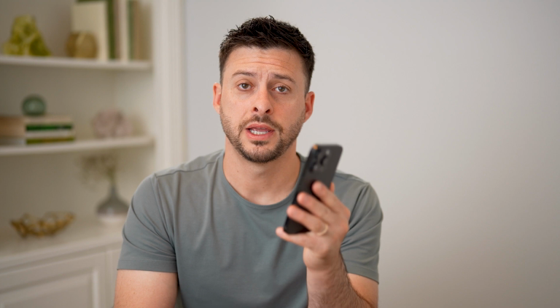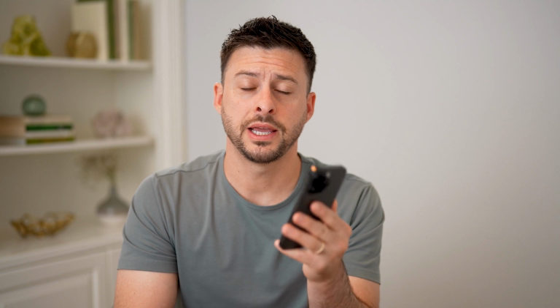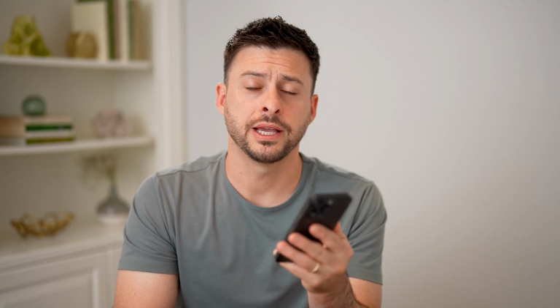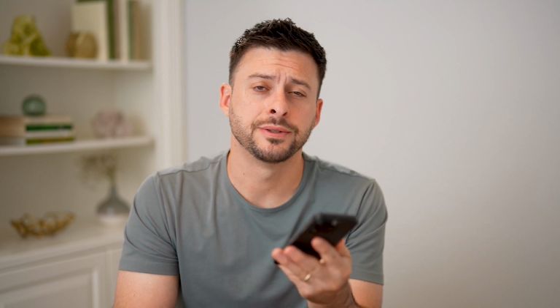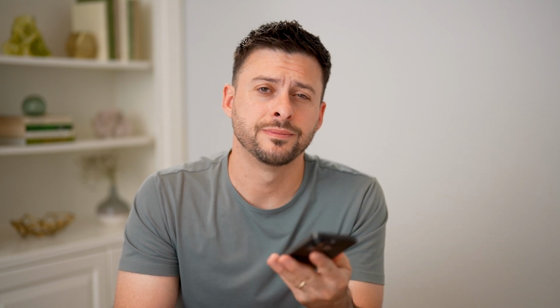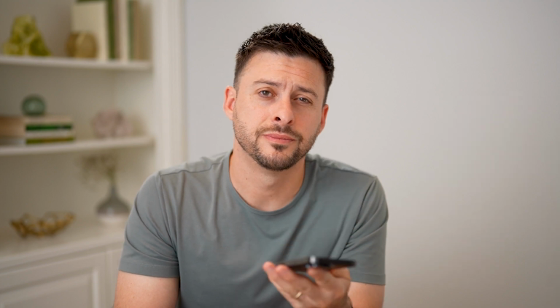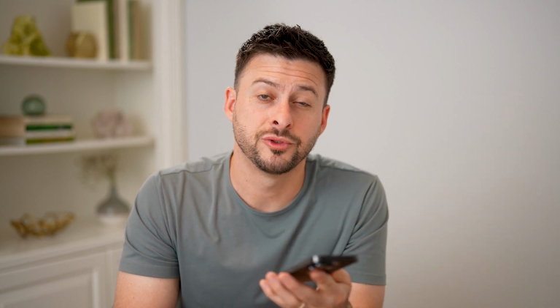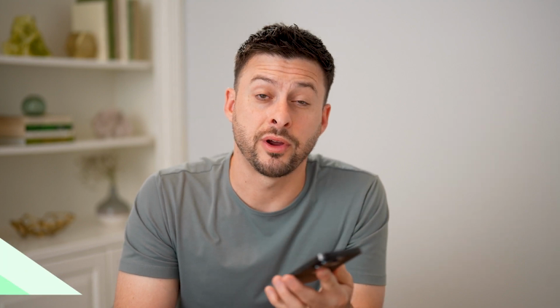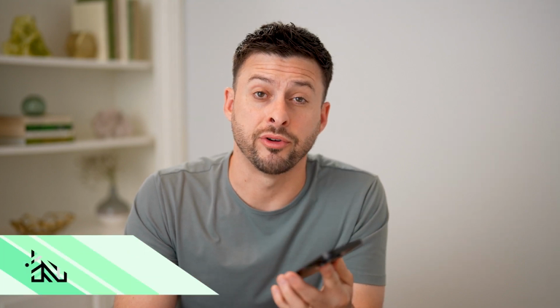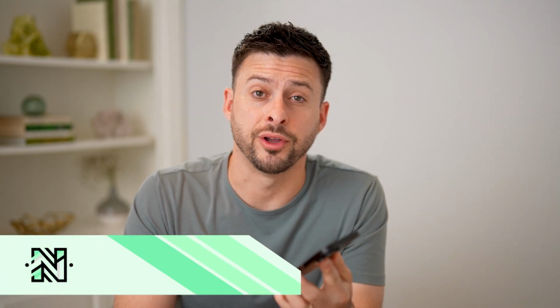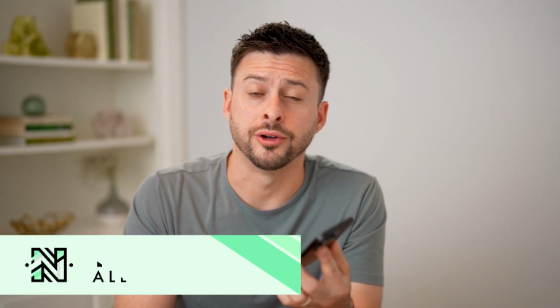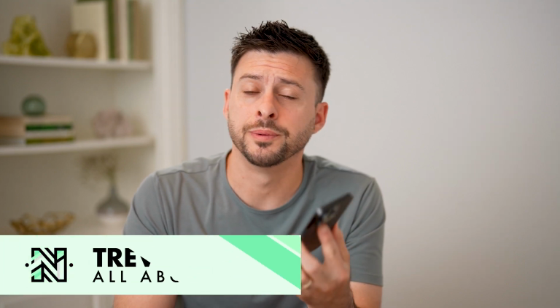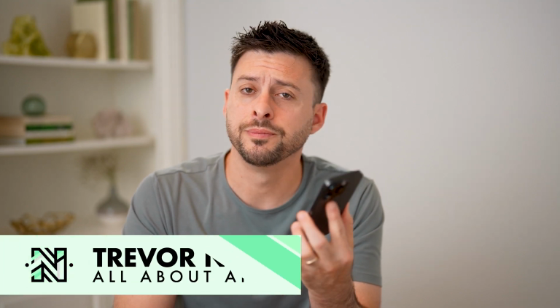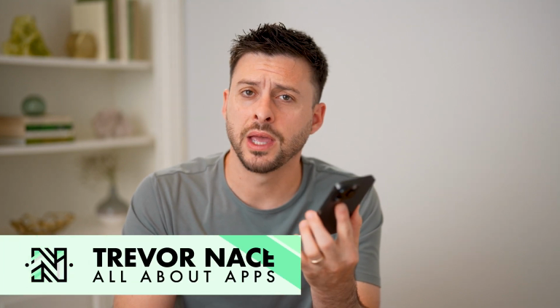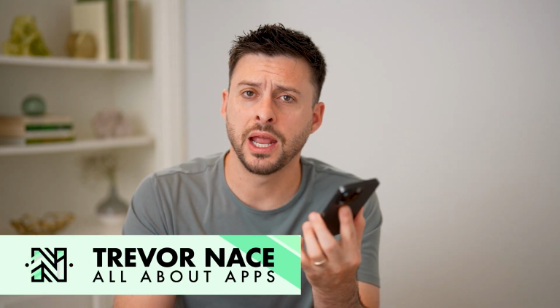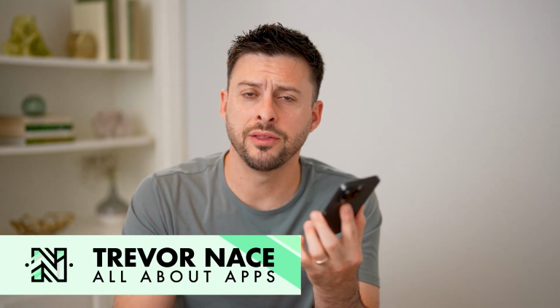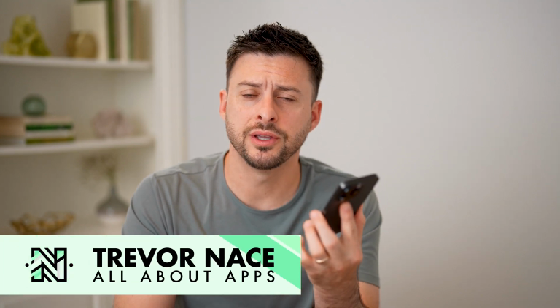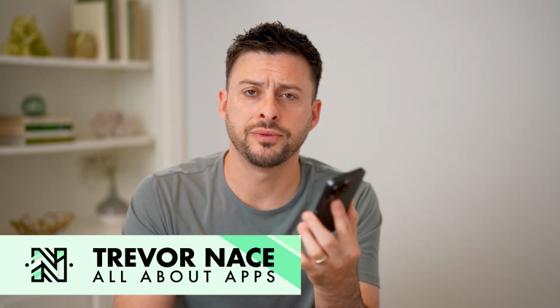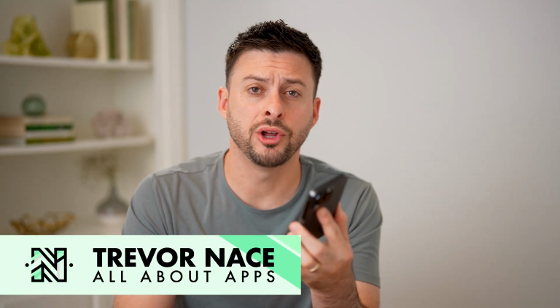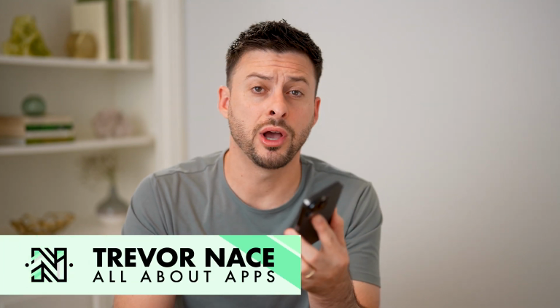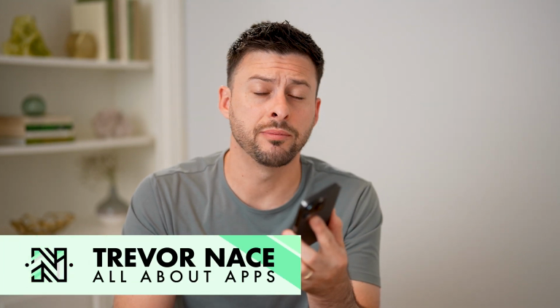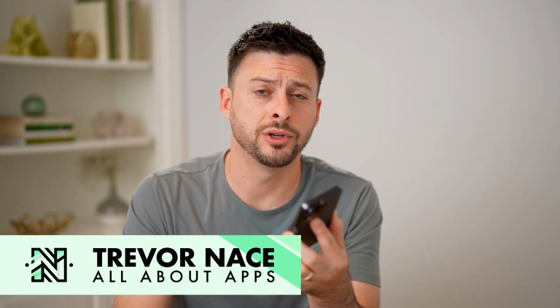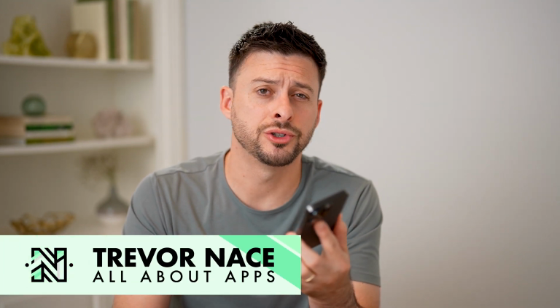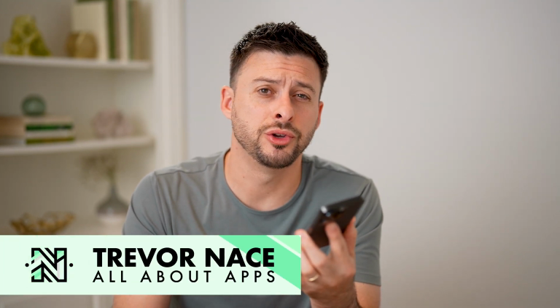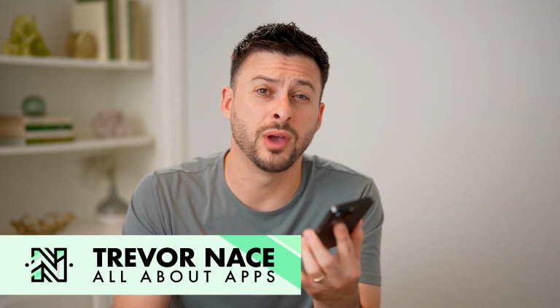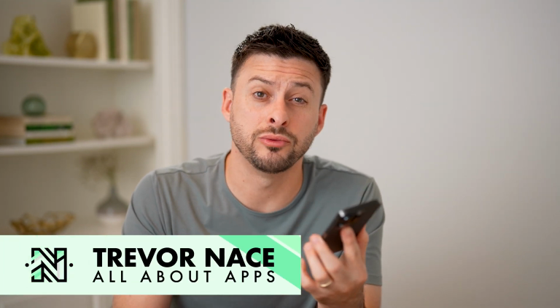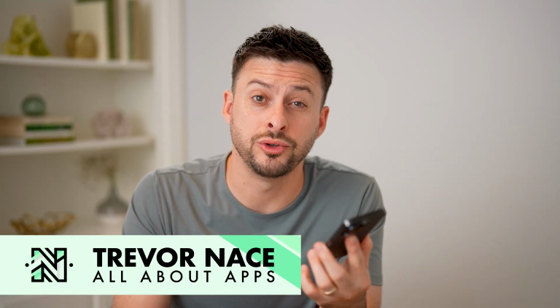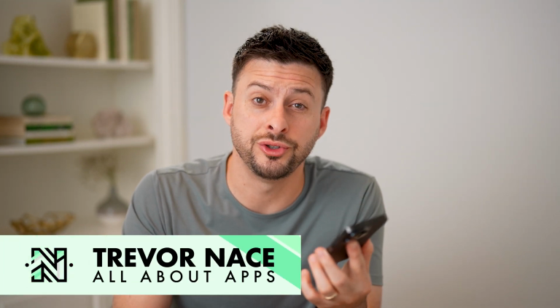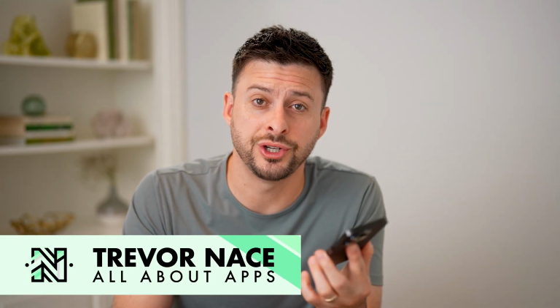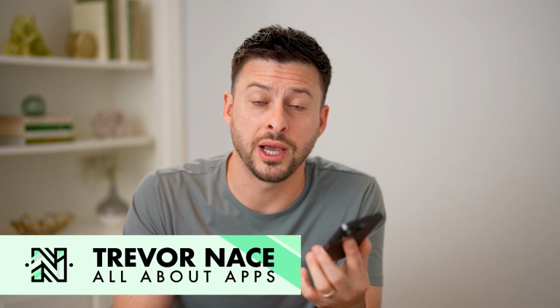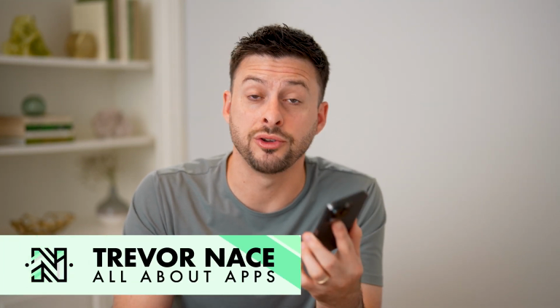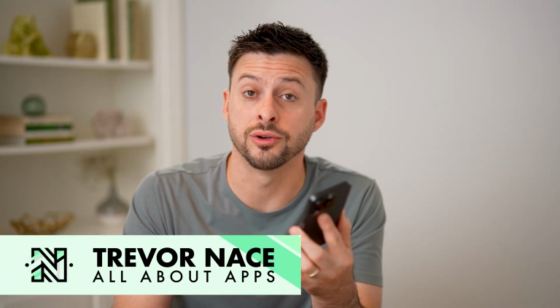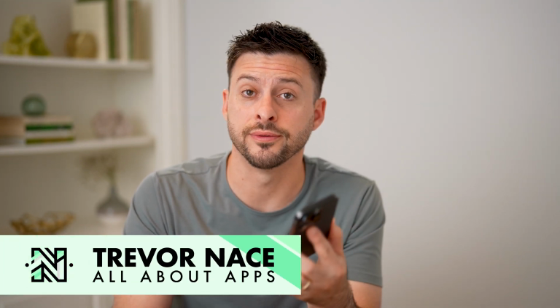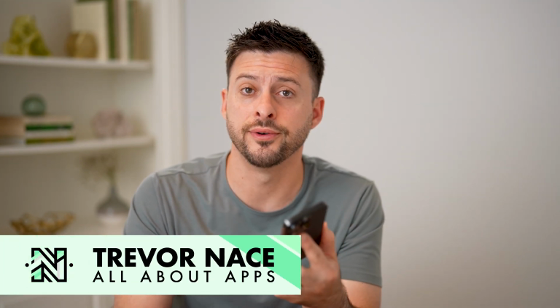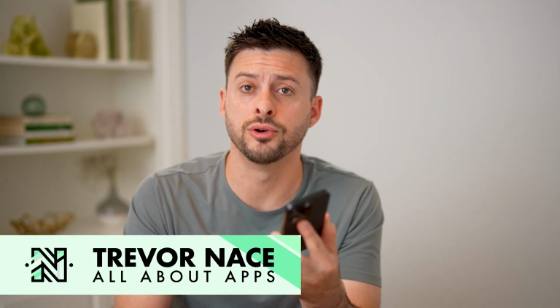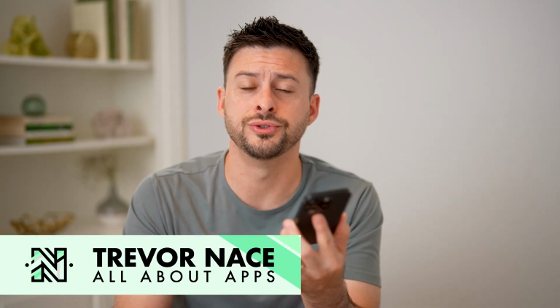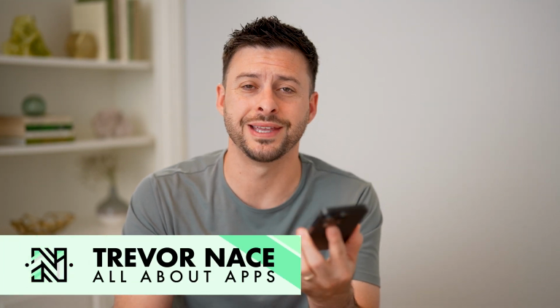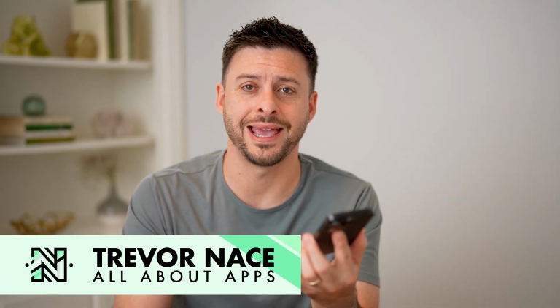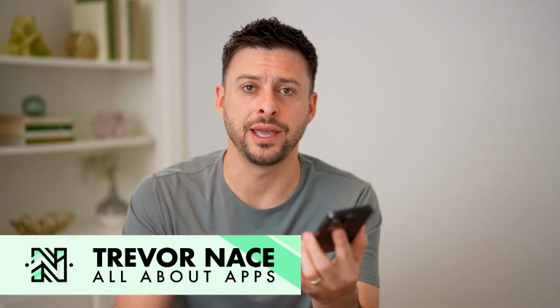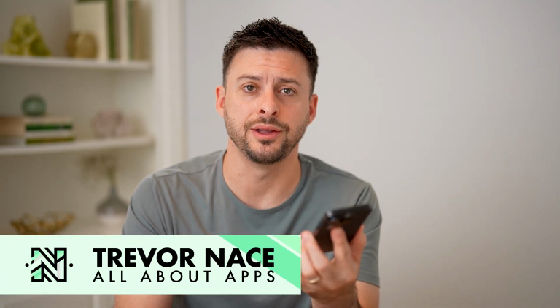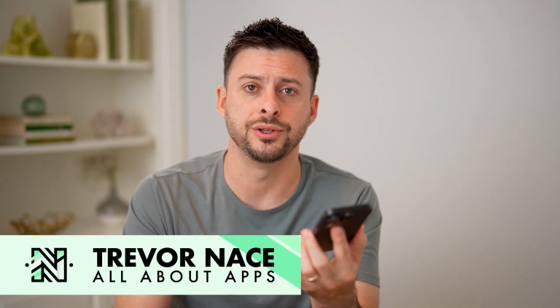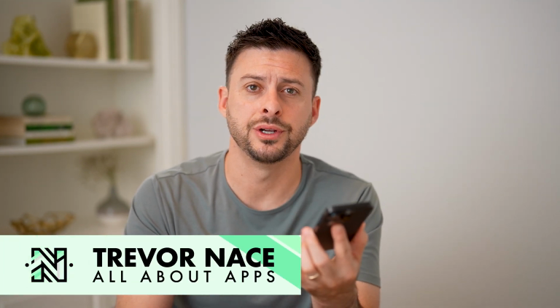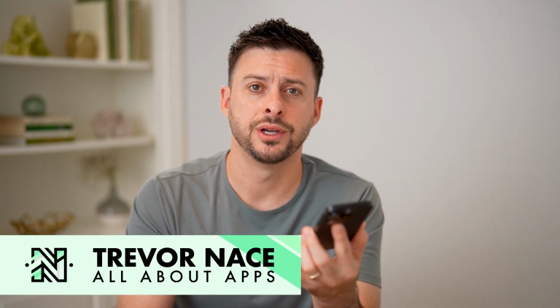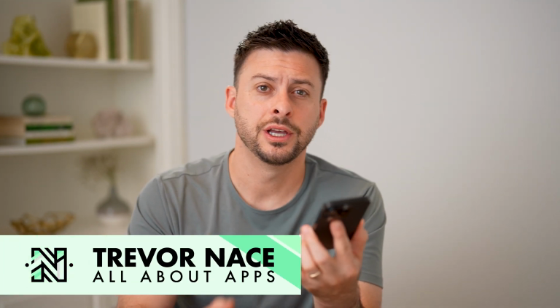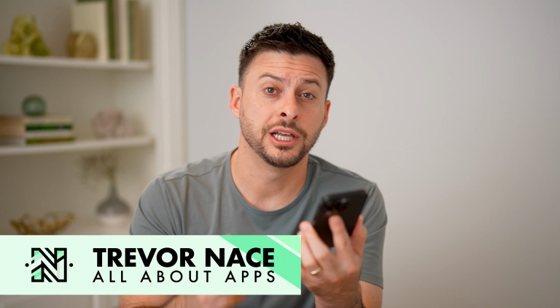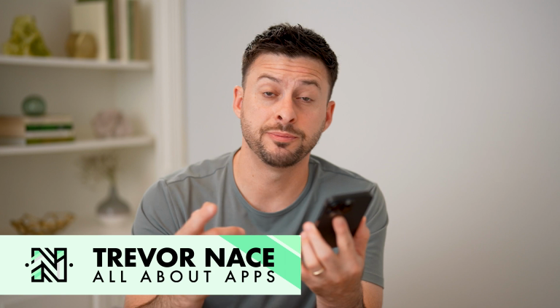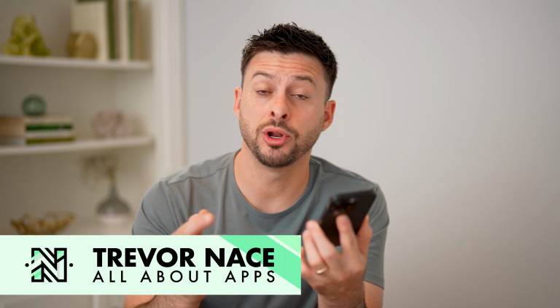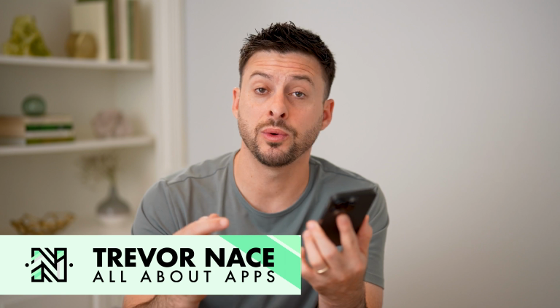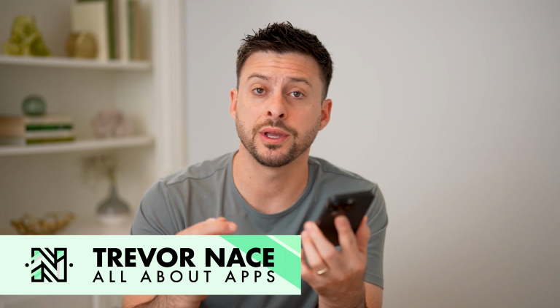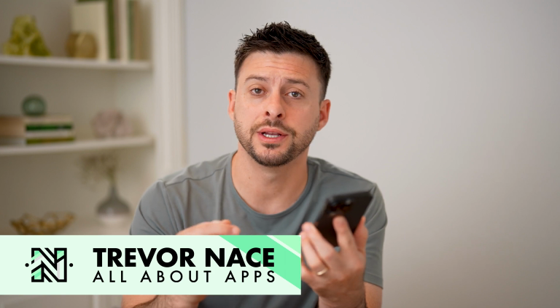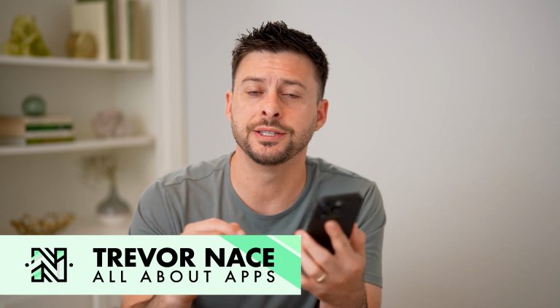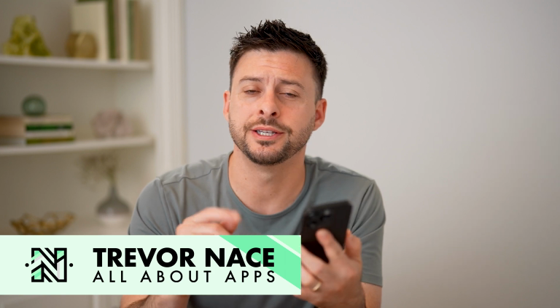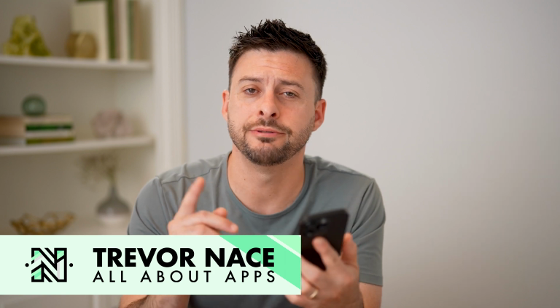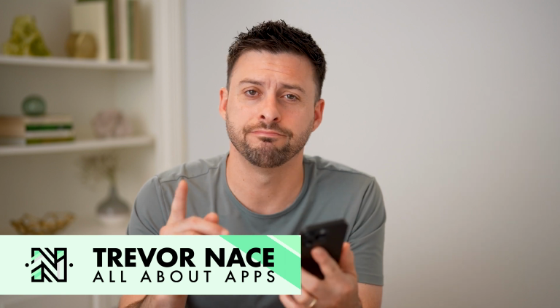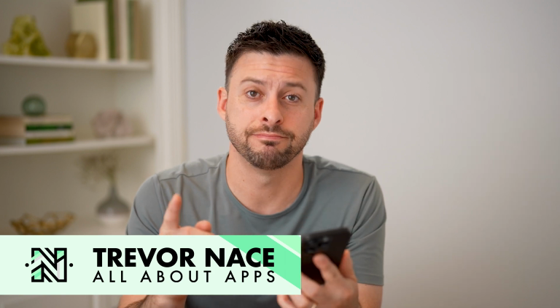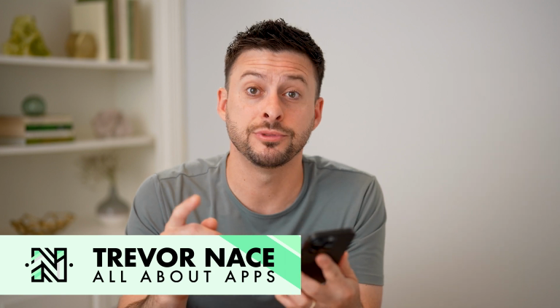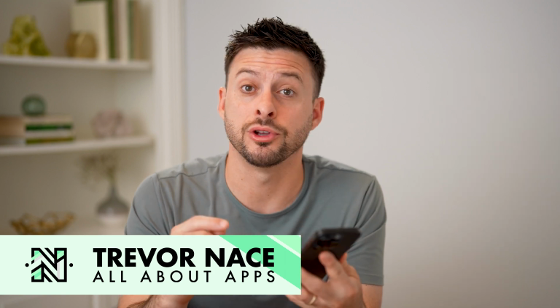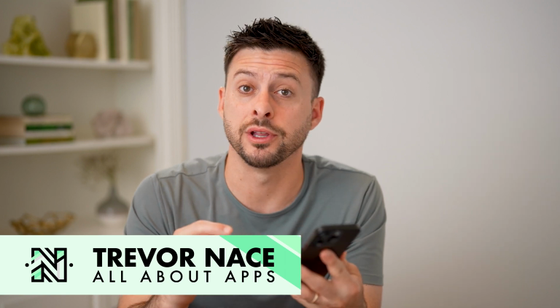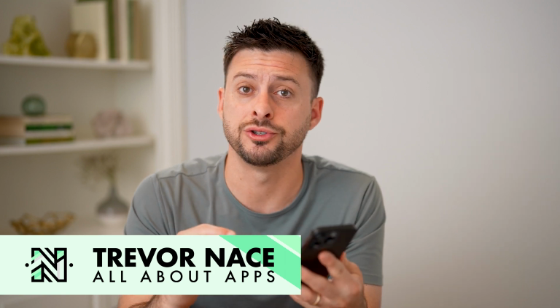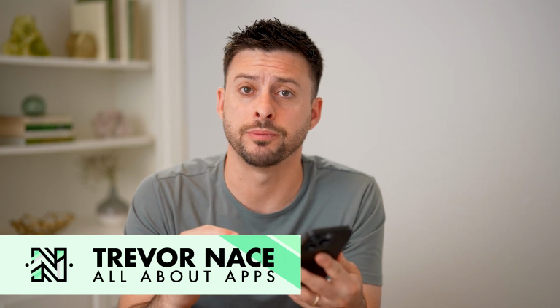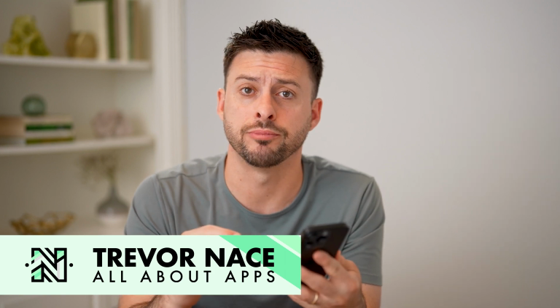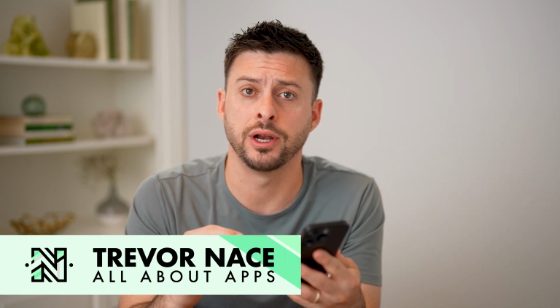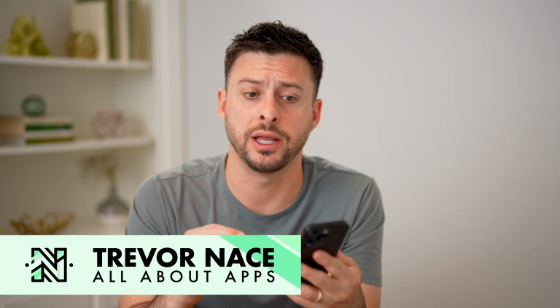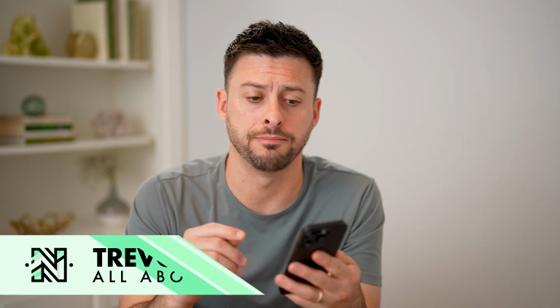Hey guys, Trevor here. In this video, I'm going to show you how to check your phone's age. It's pretty quick and easy, so let's jump right in.